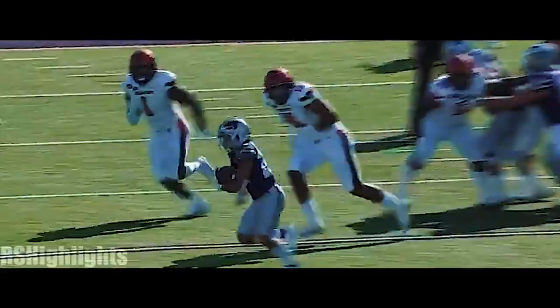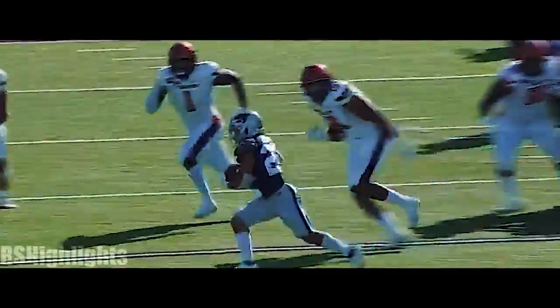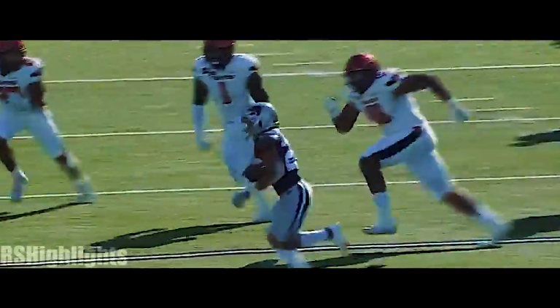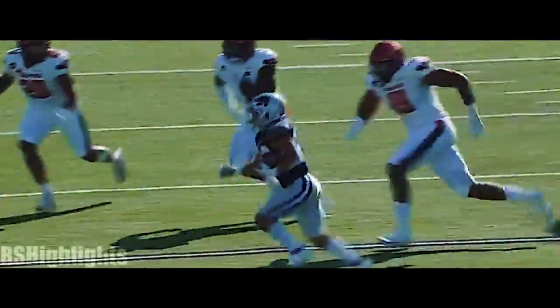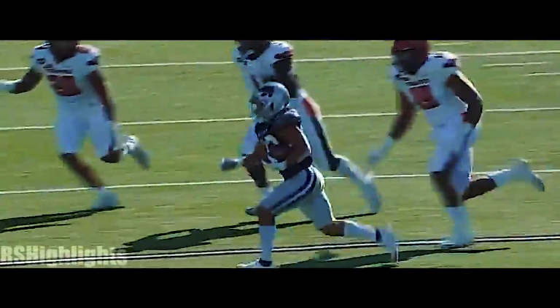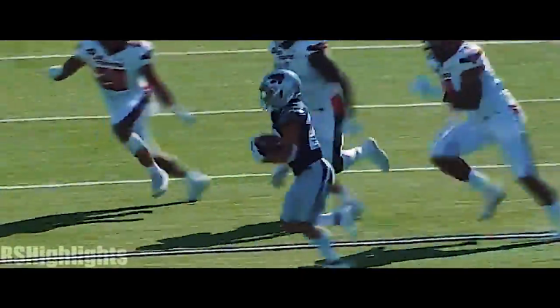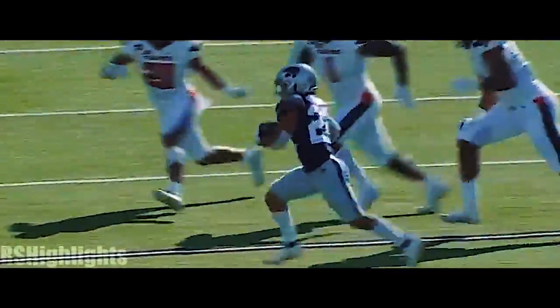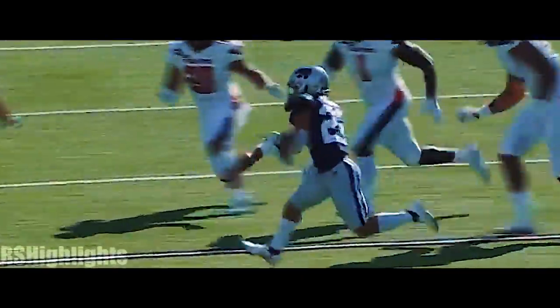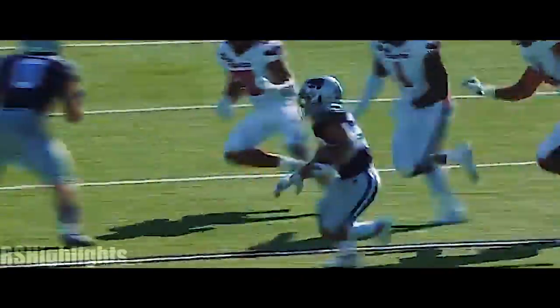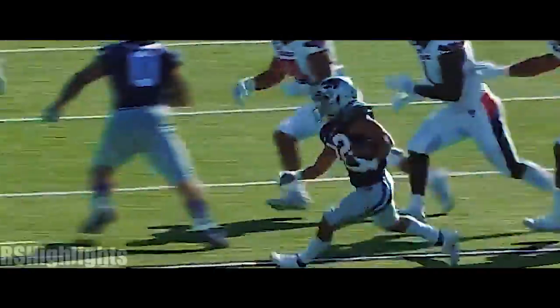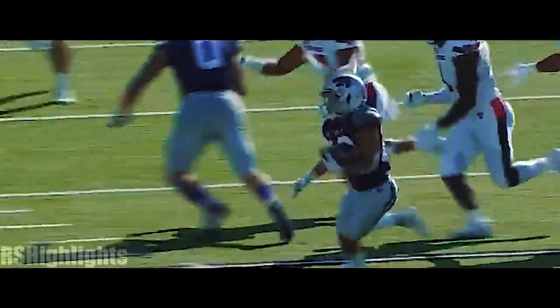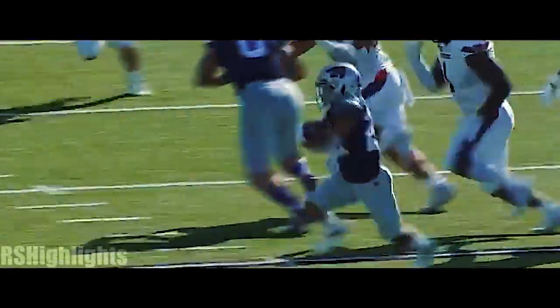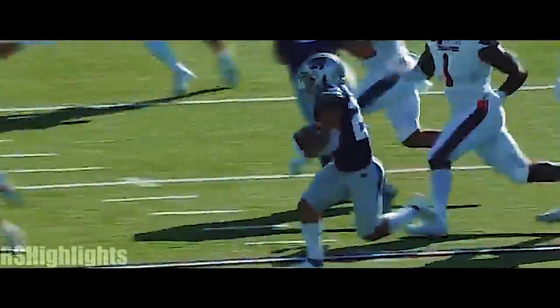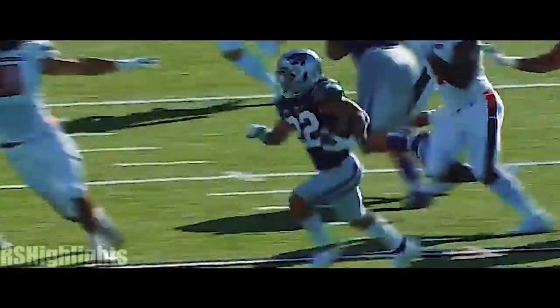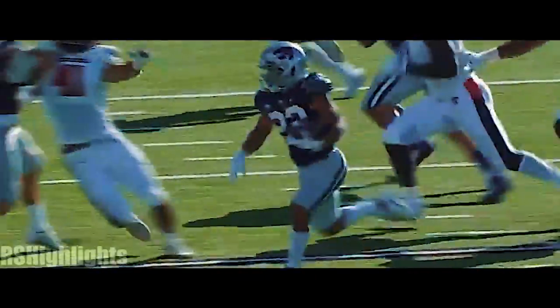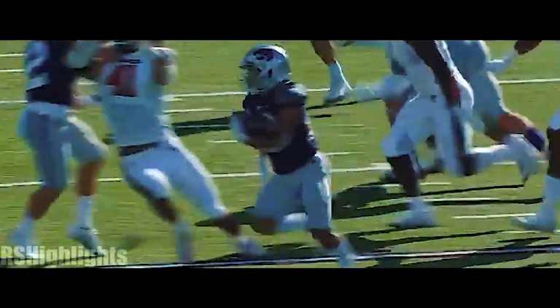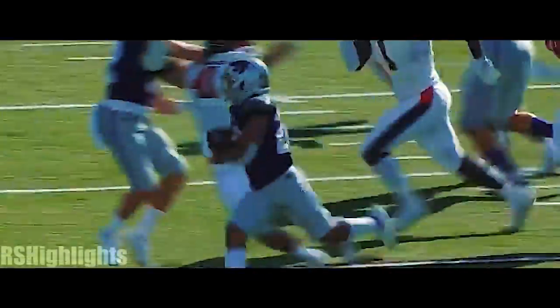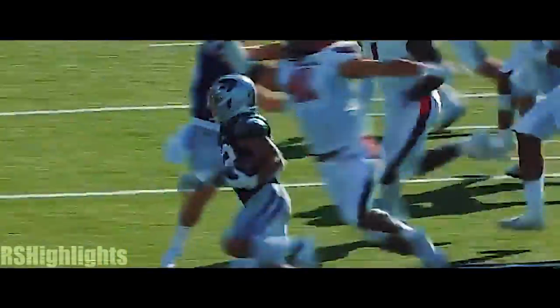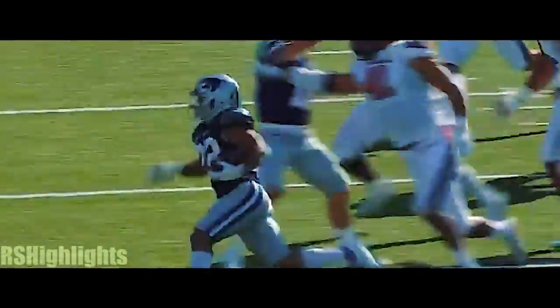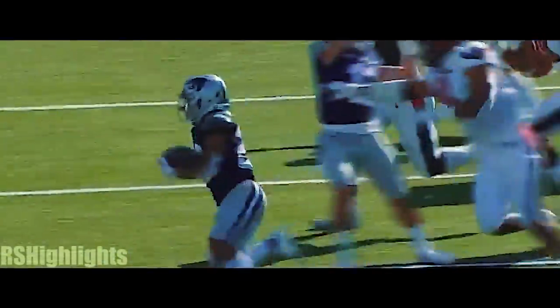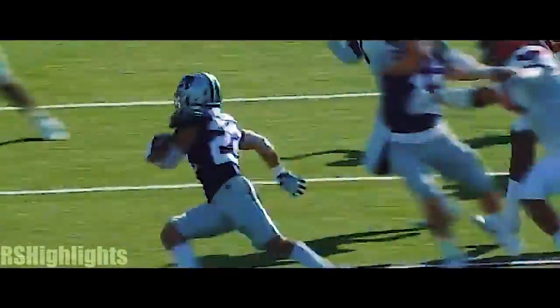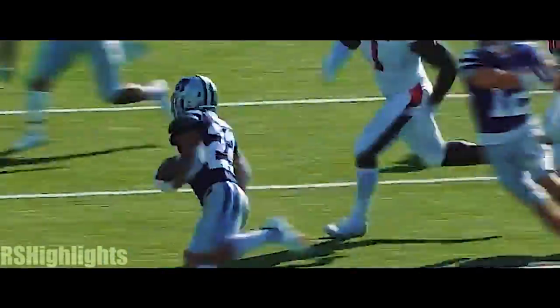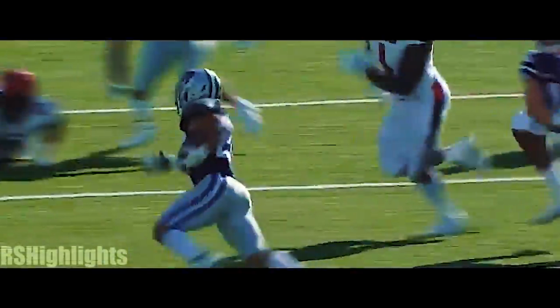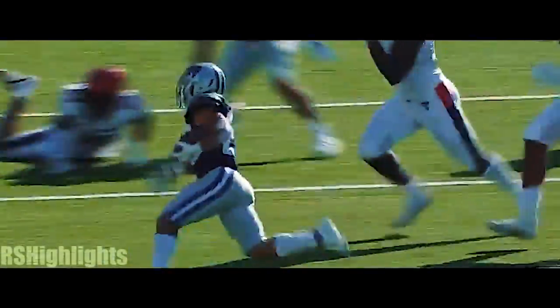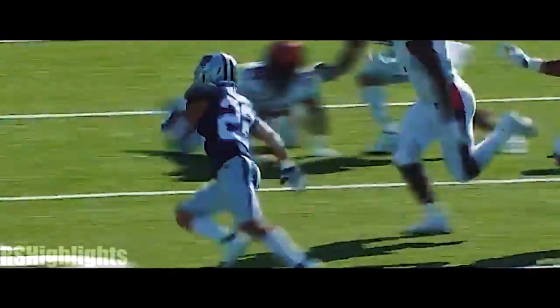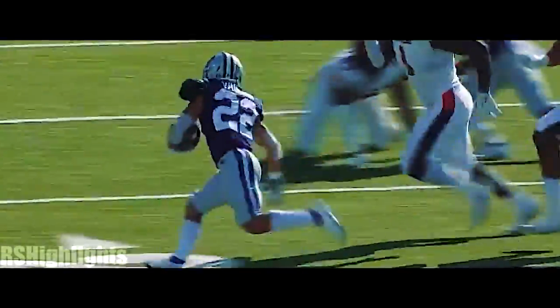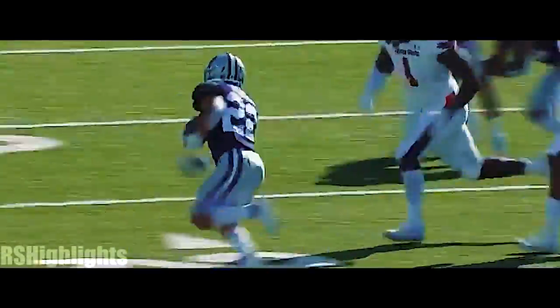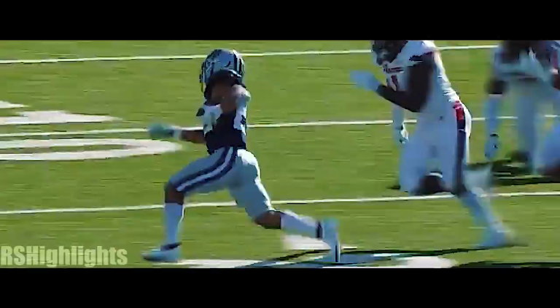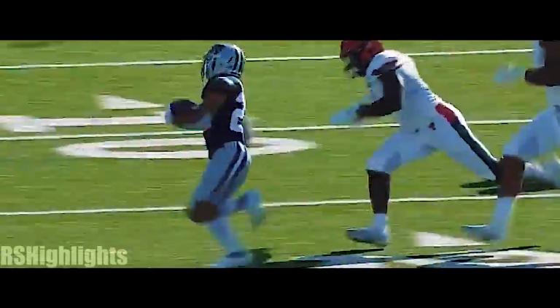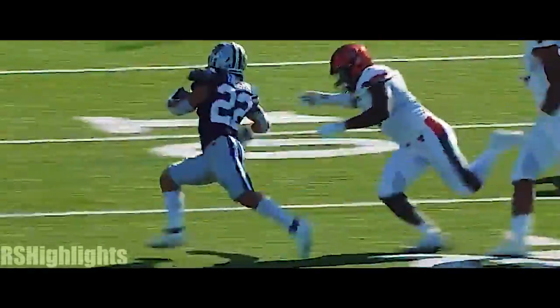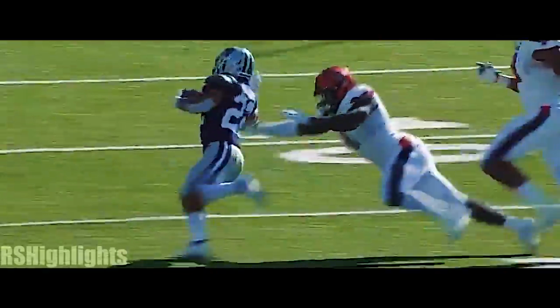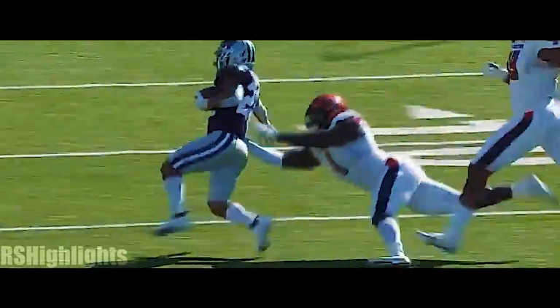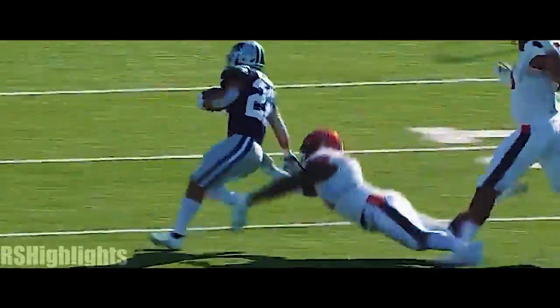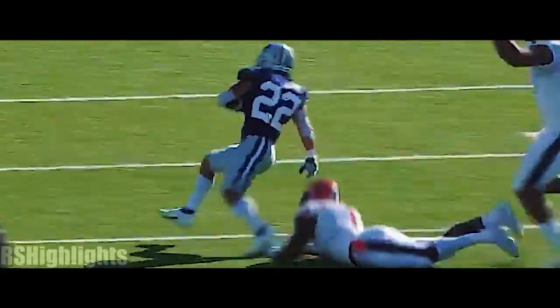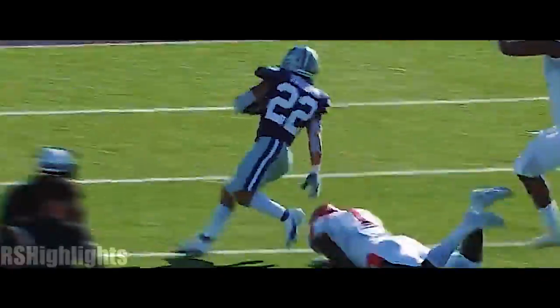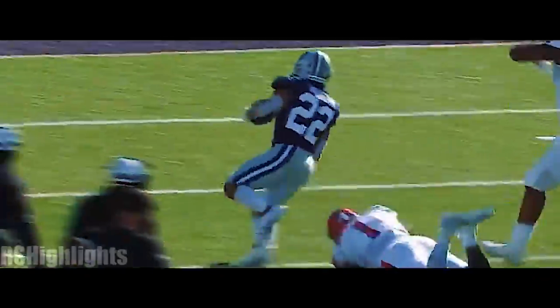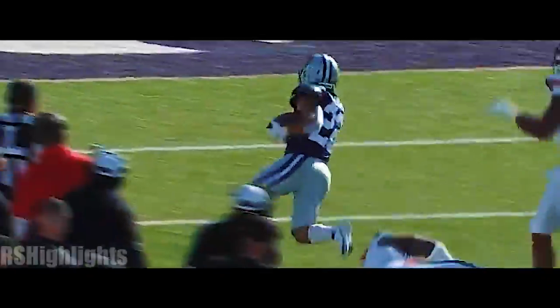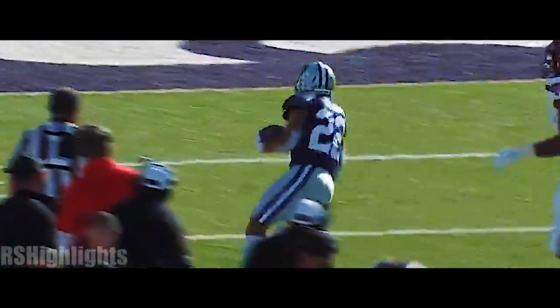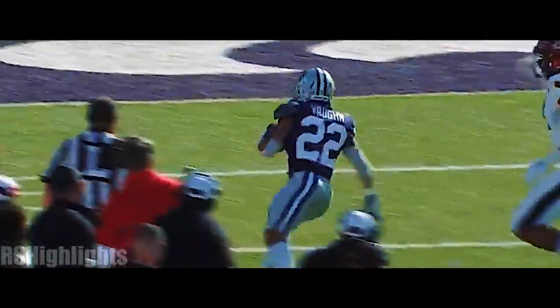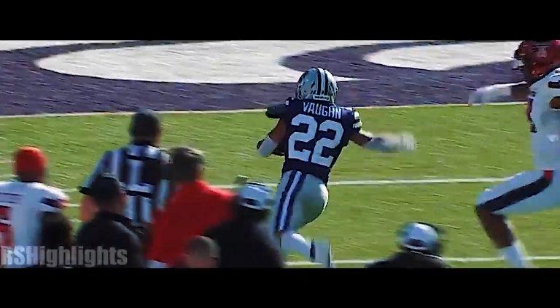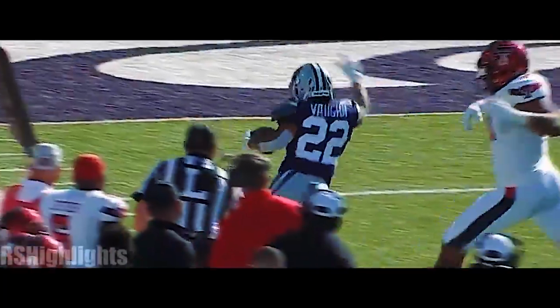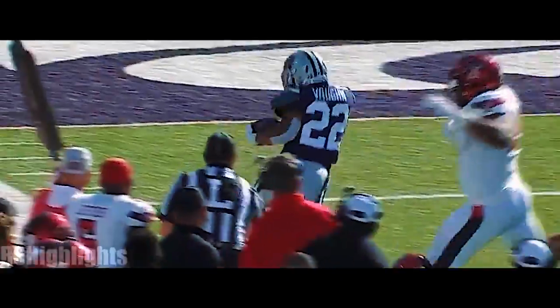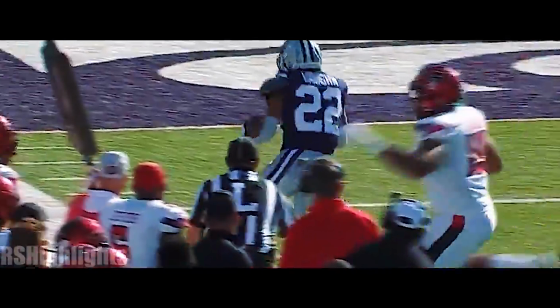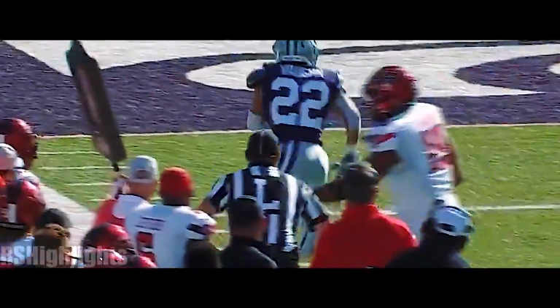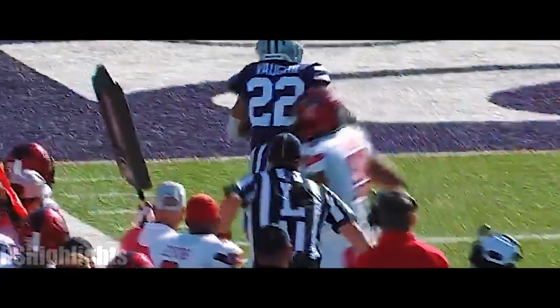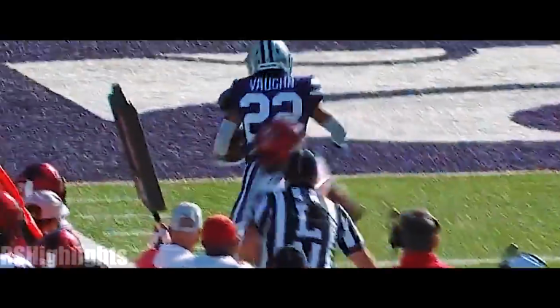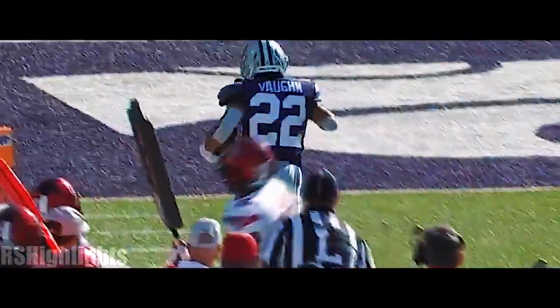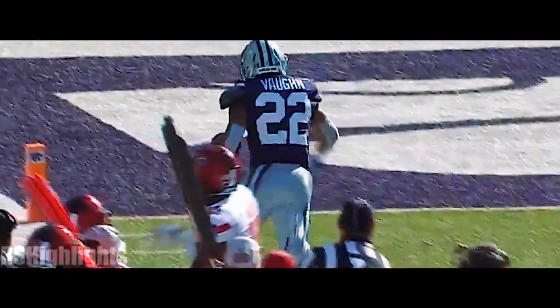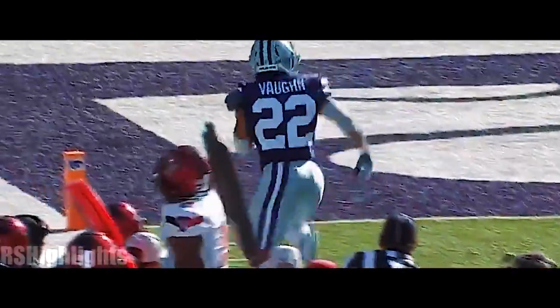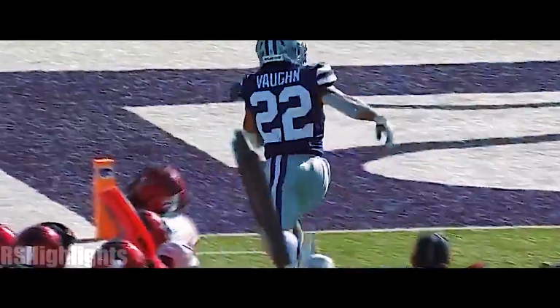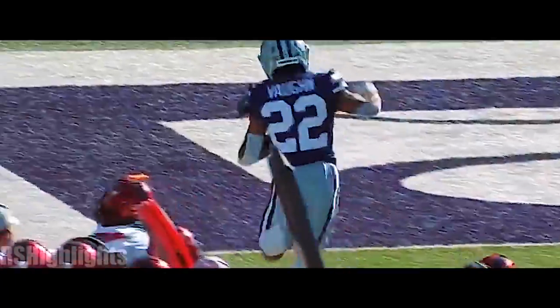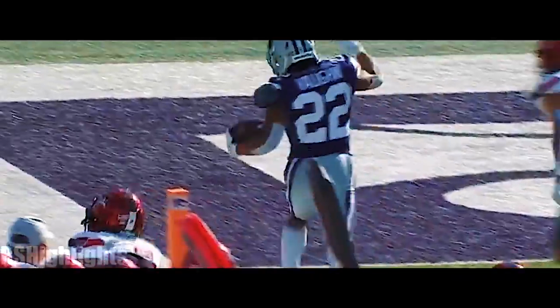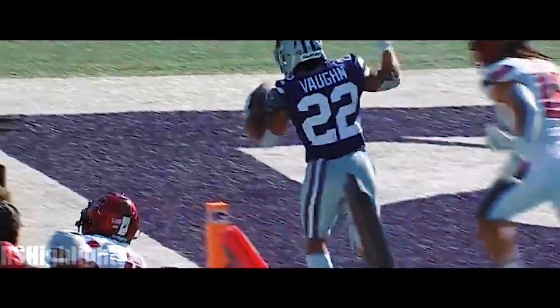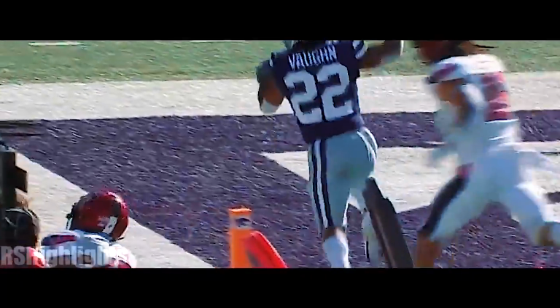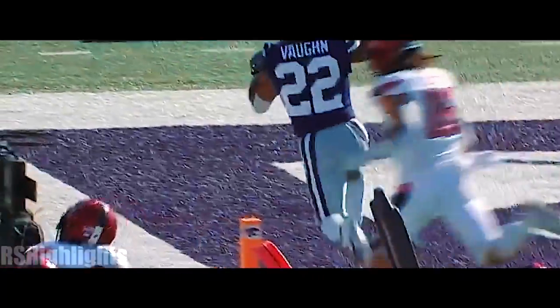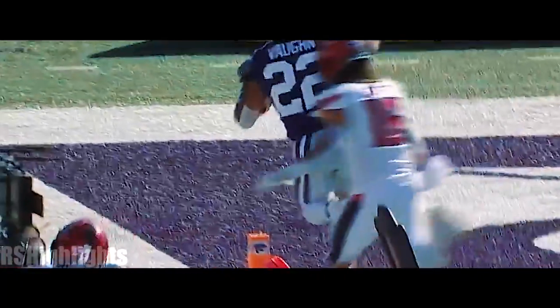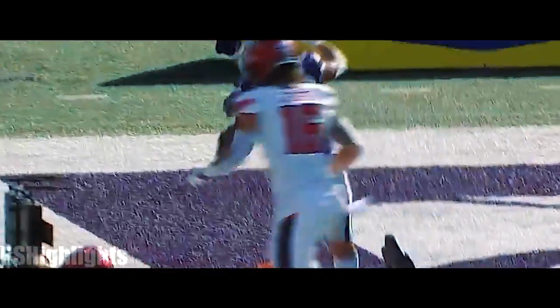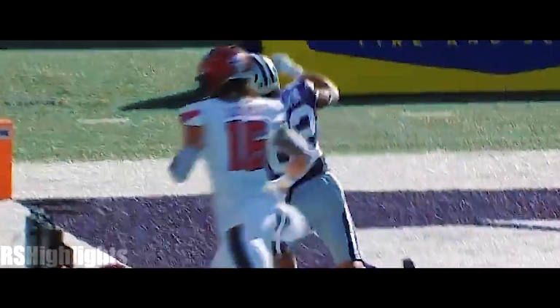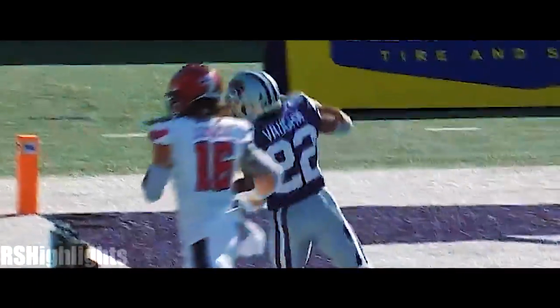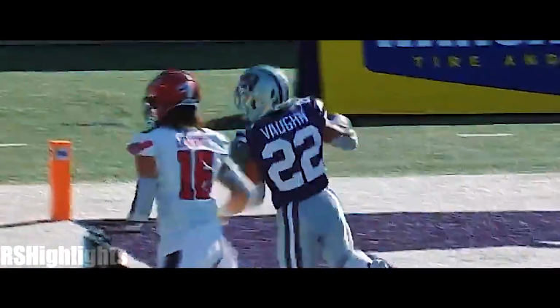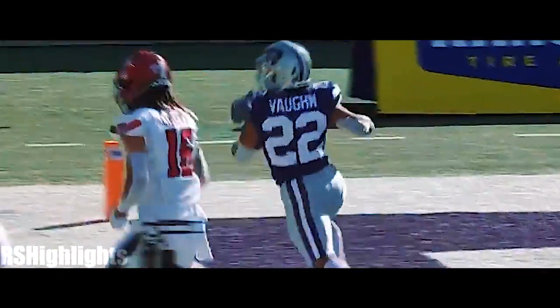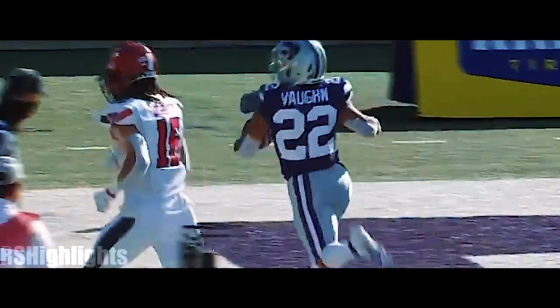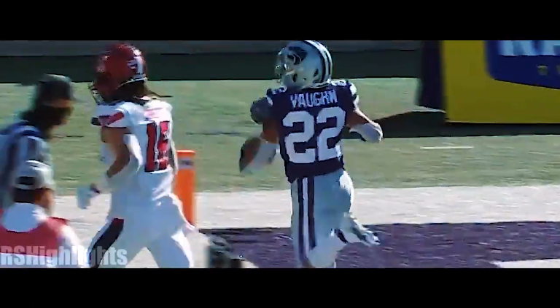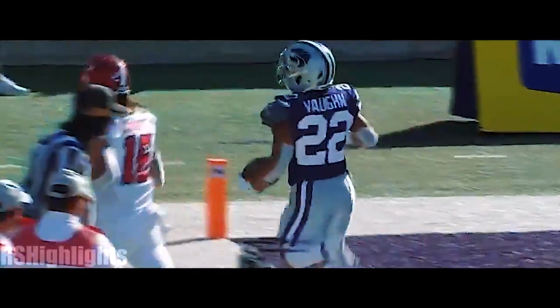Overpull — he sees the edge, he gives it to Vaughn. They were arguing about a possible hold there on the perimeter by K-State. That looked clean.